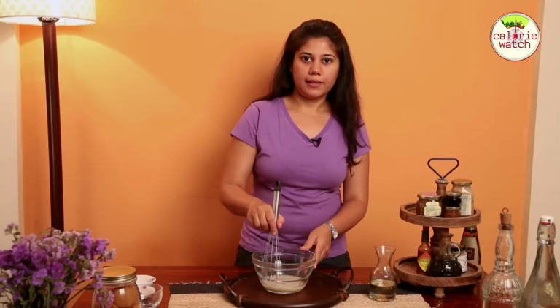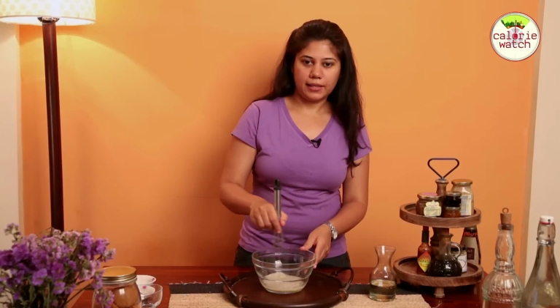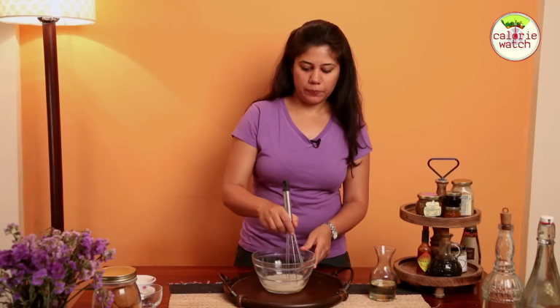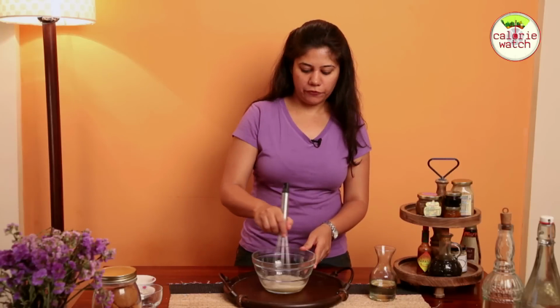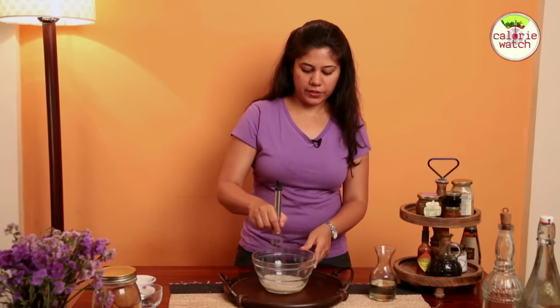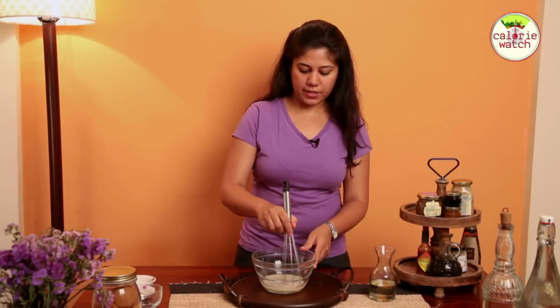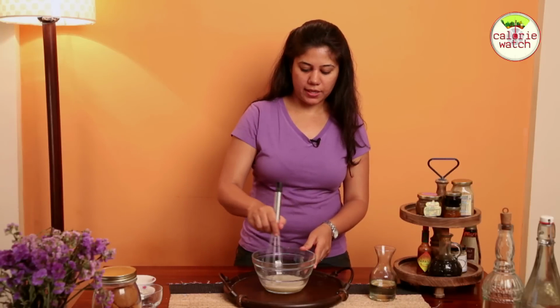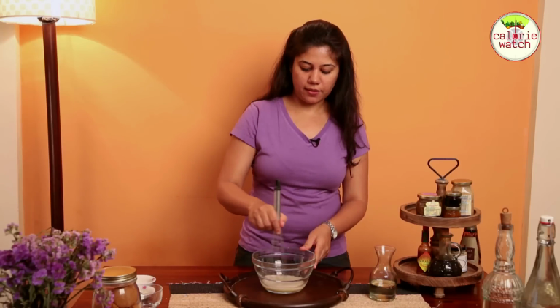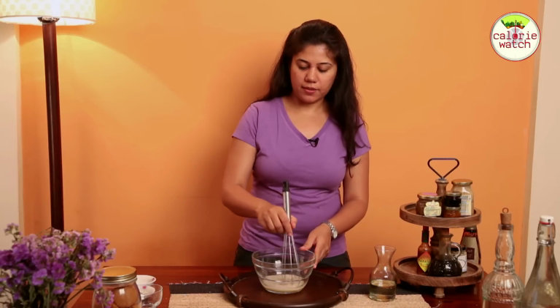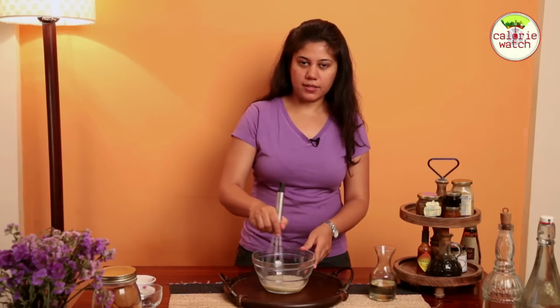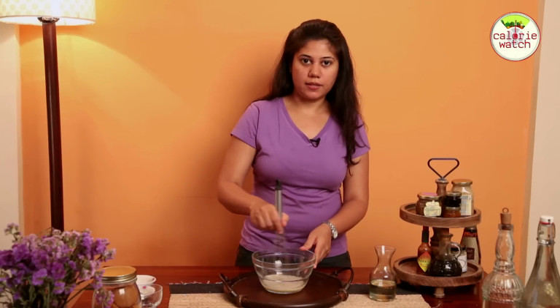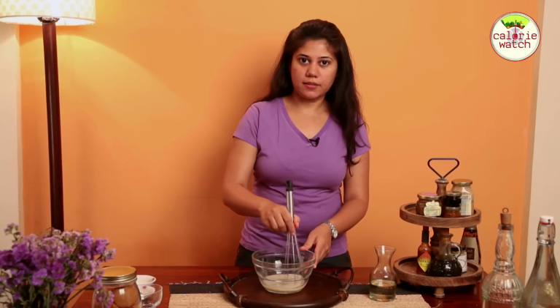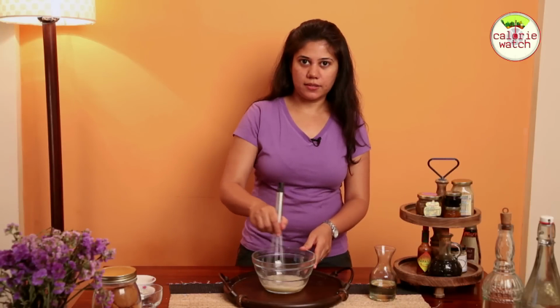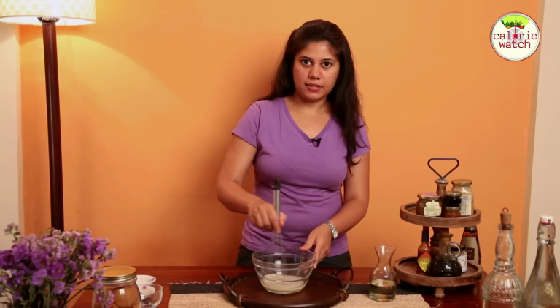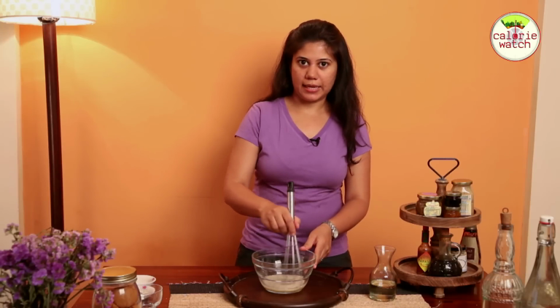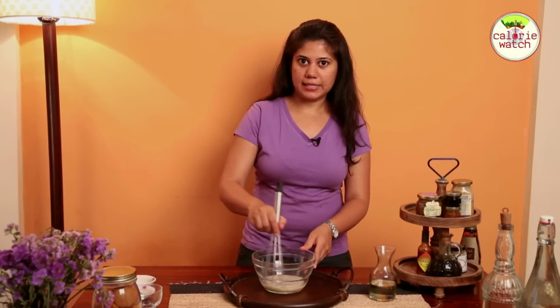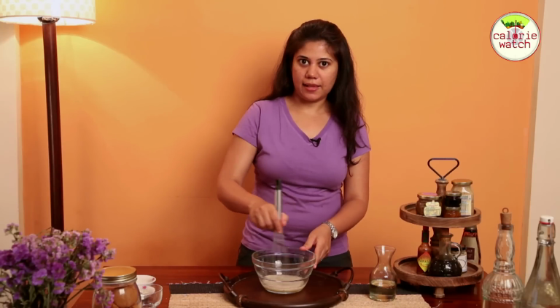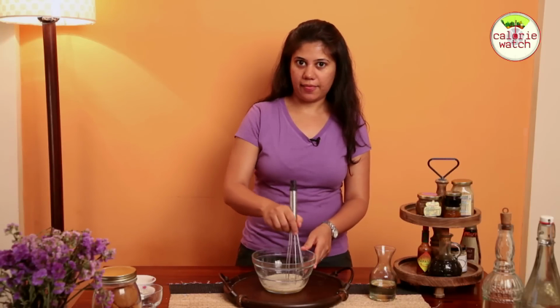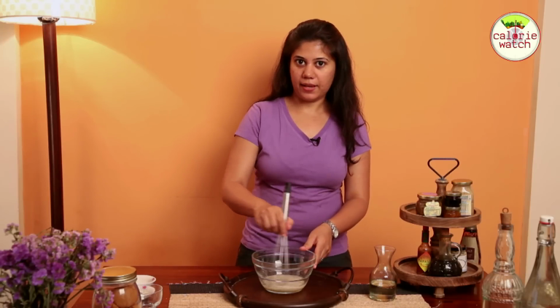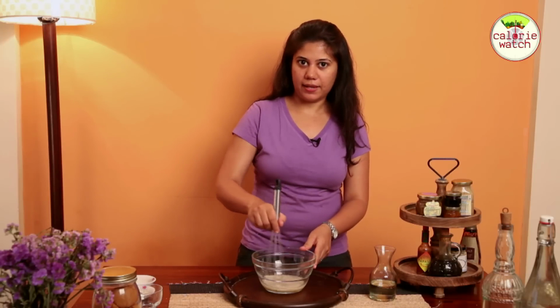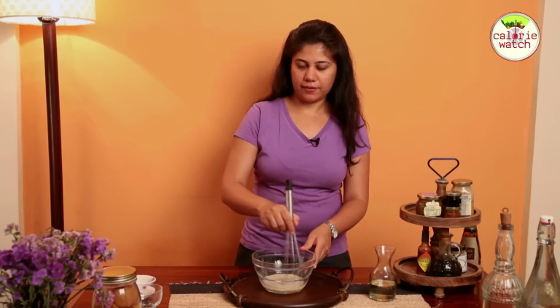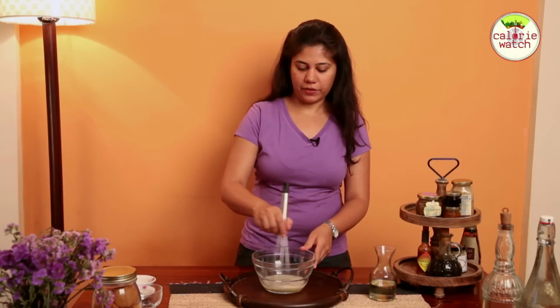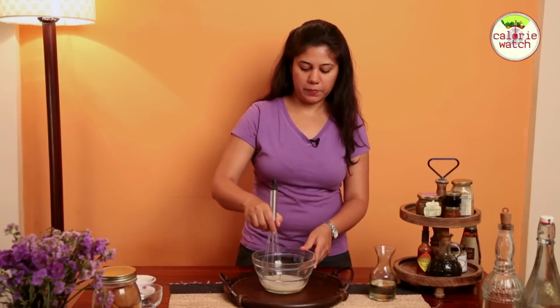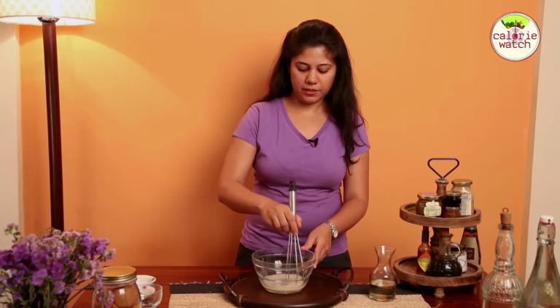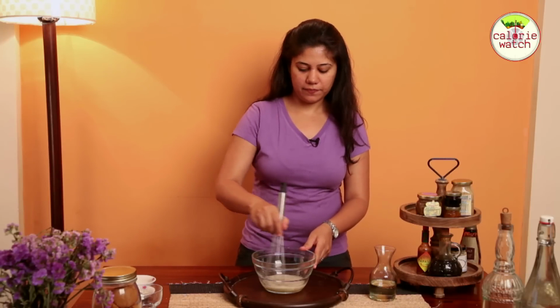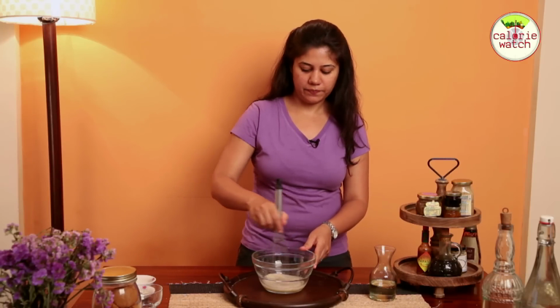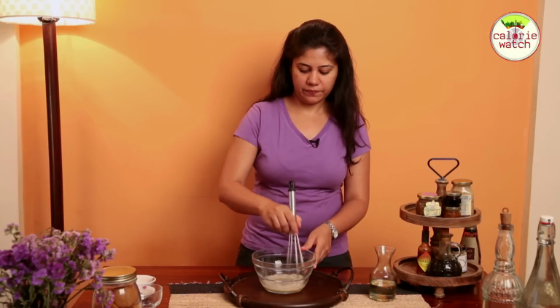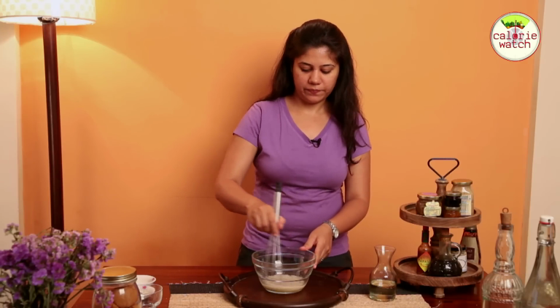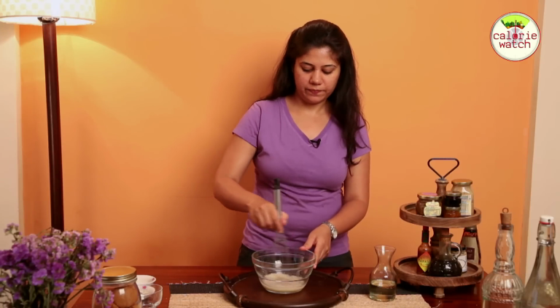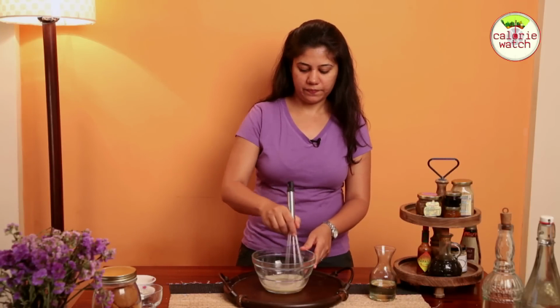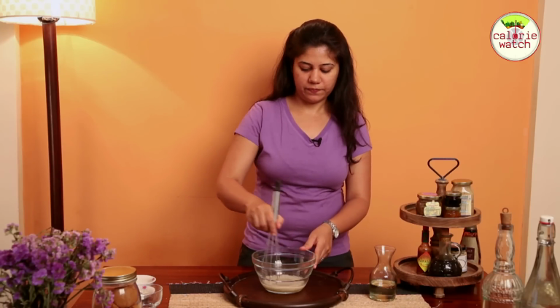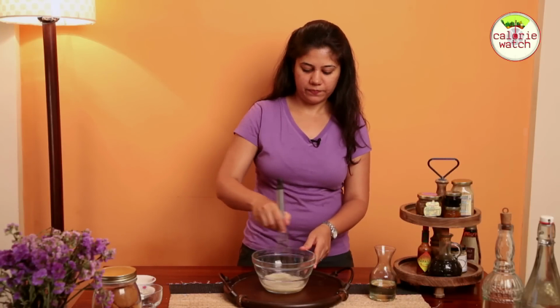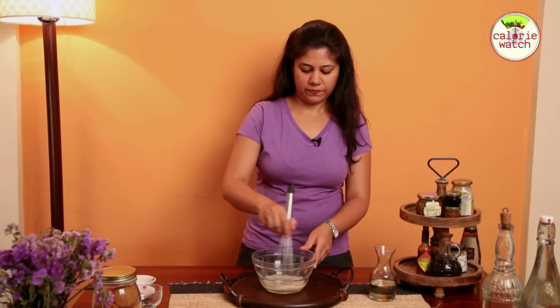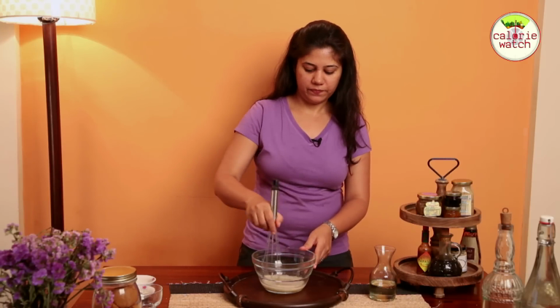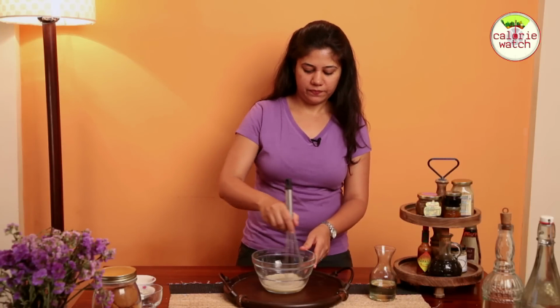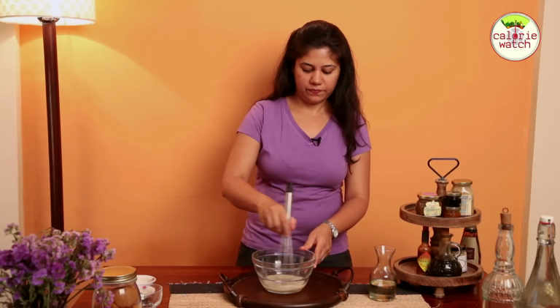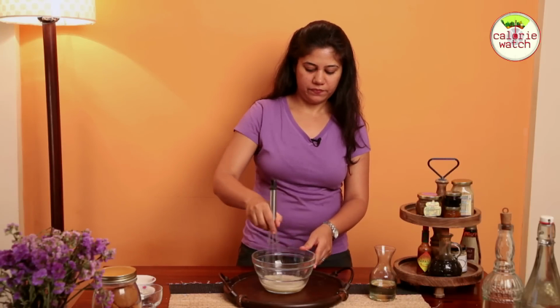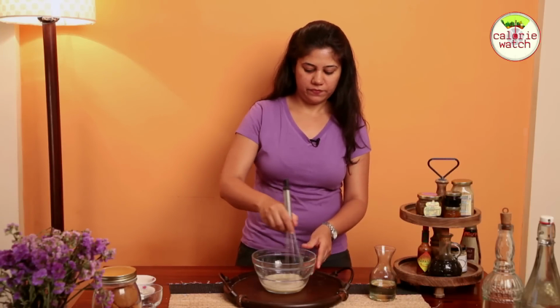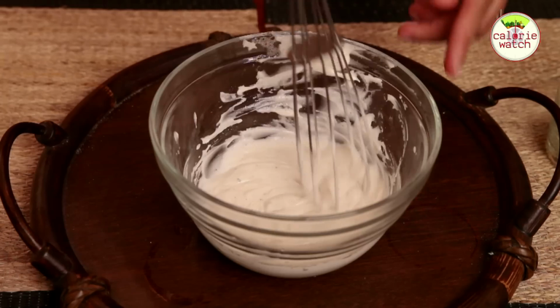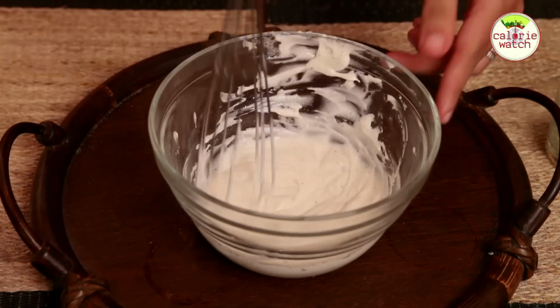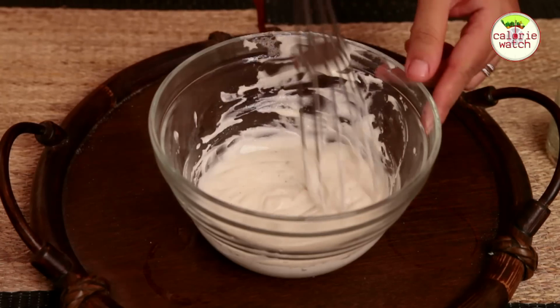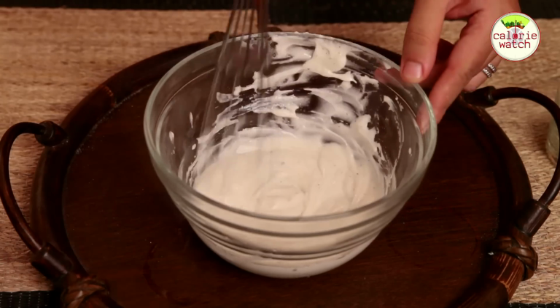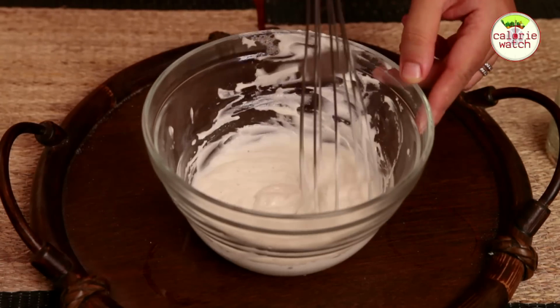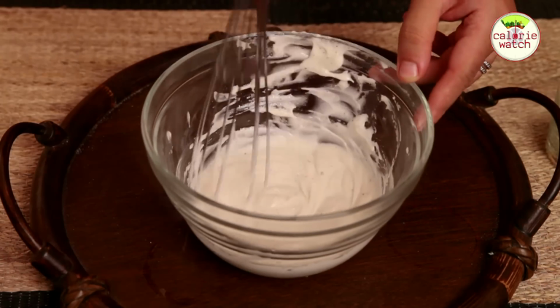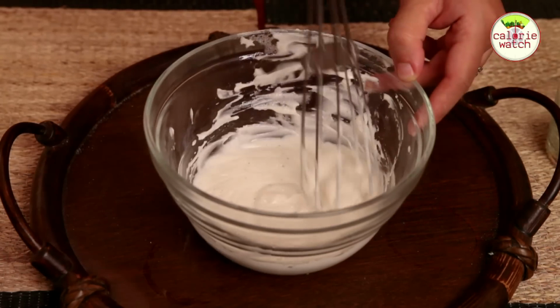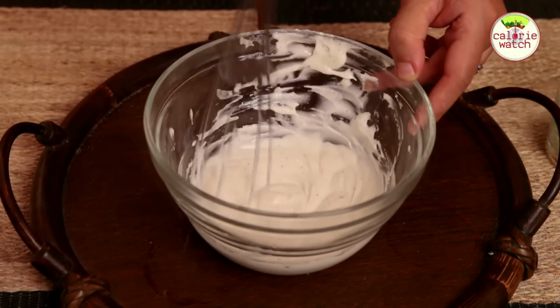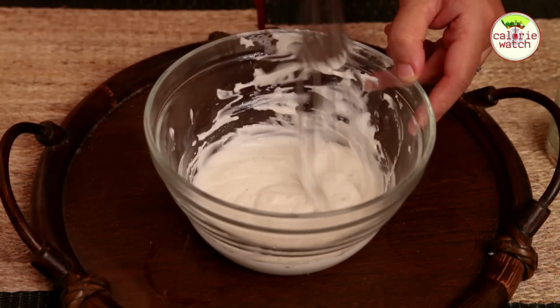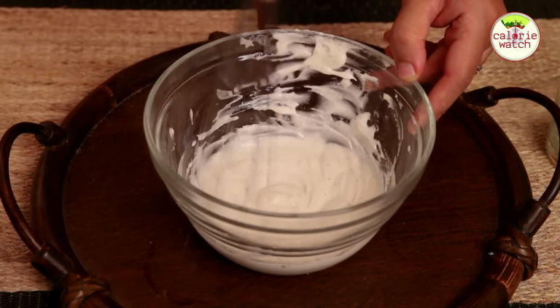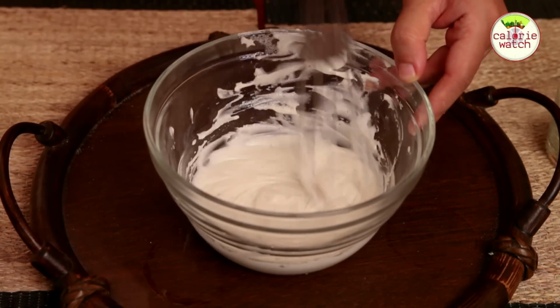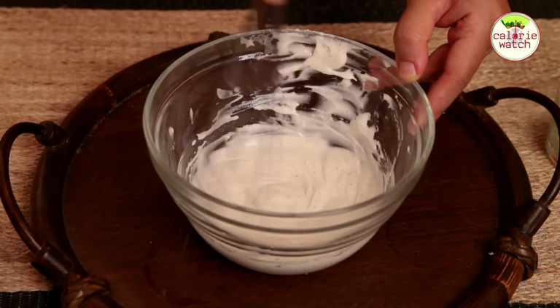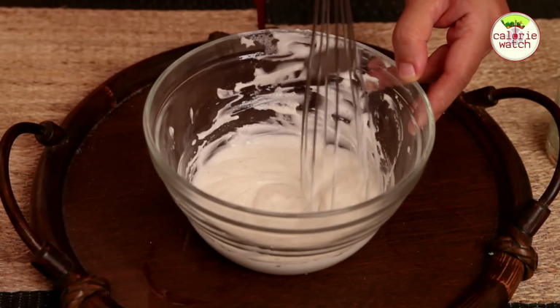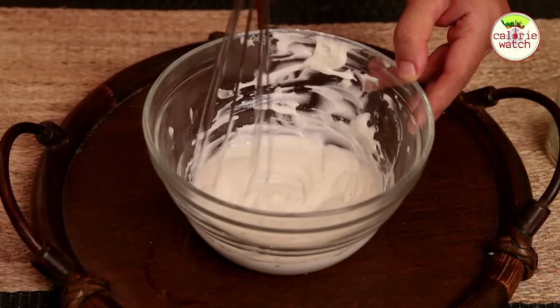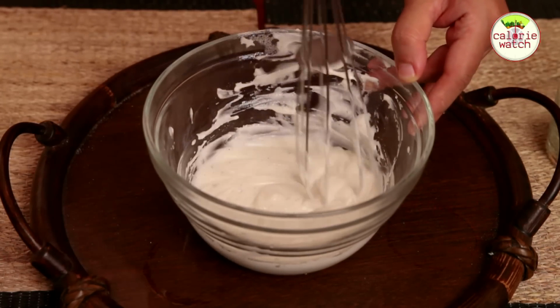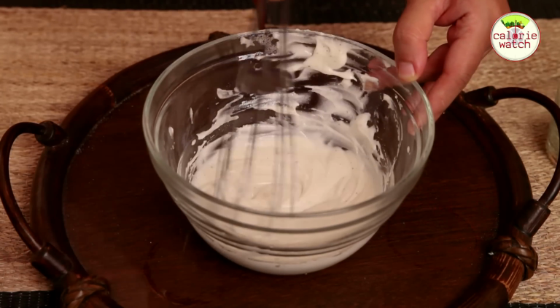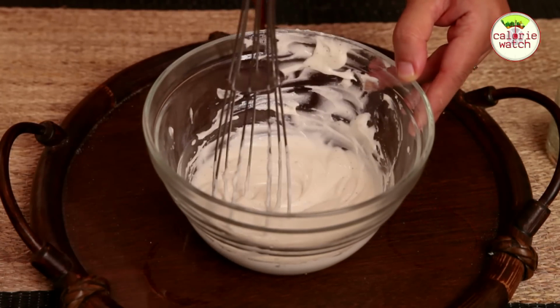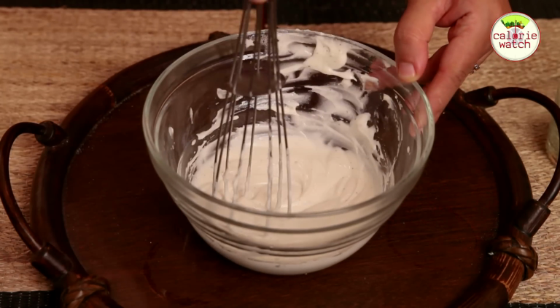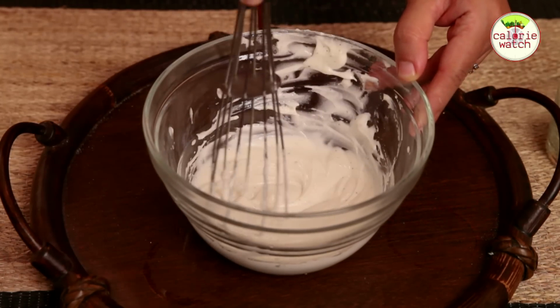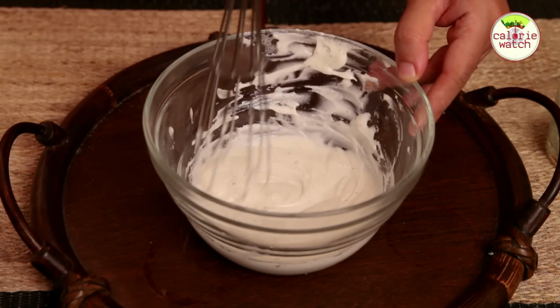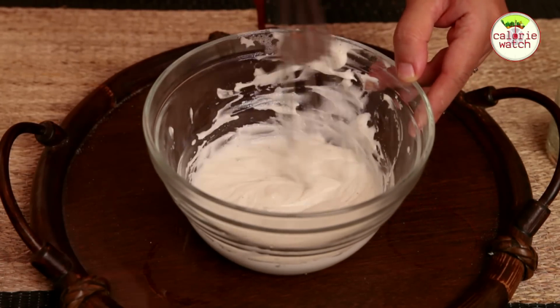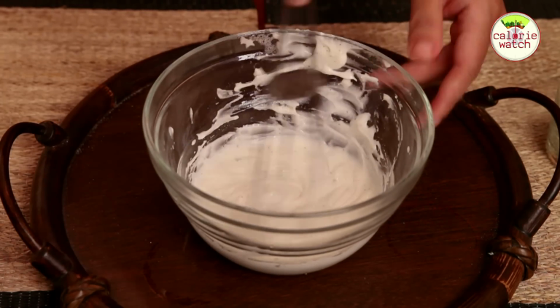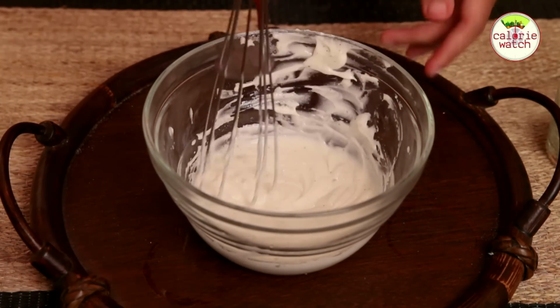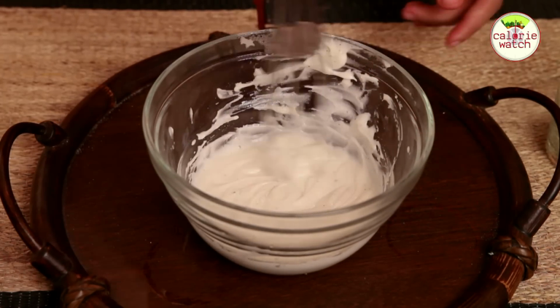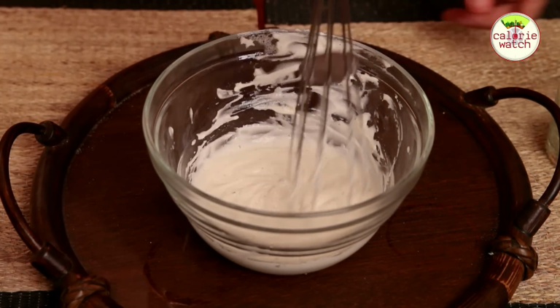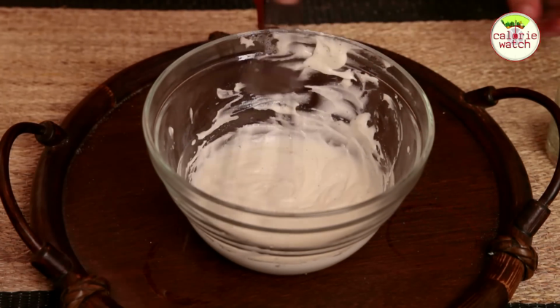Keep whisking this until it's nice and thick and creamy. We want it a little bit more thicker.